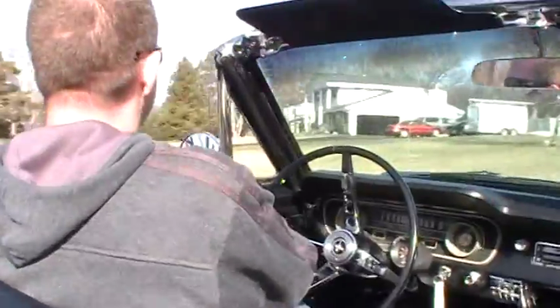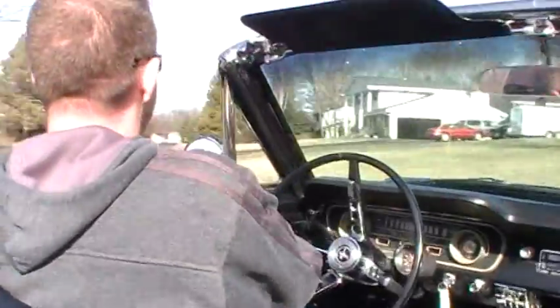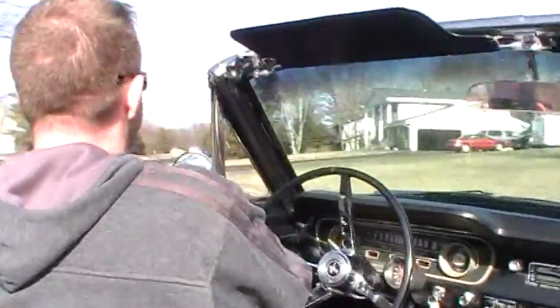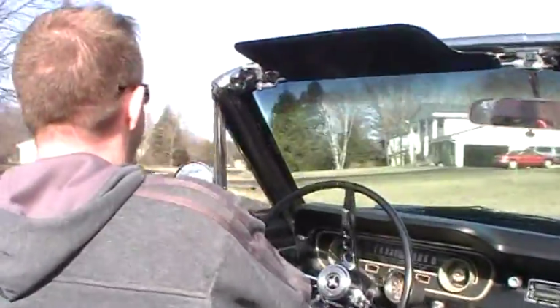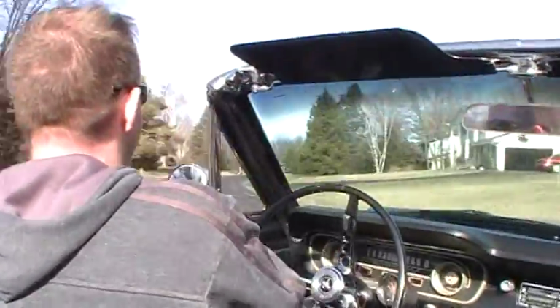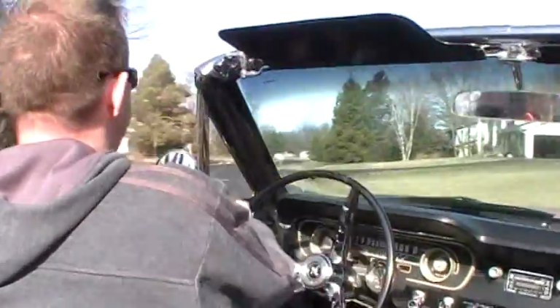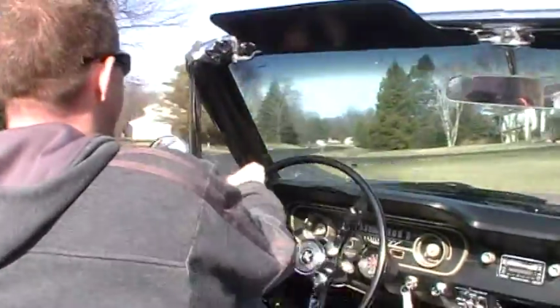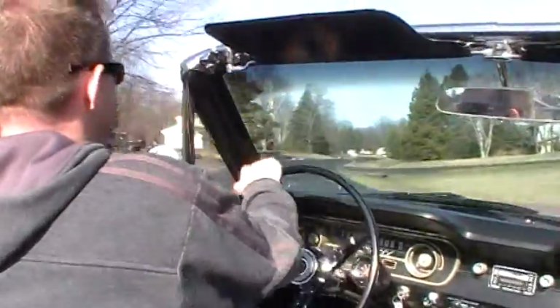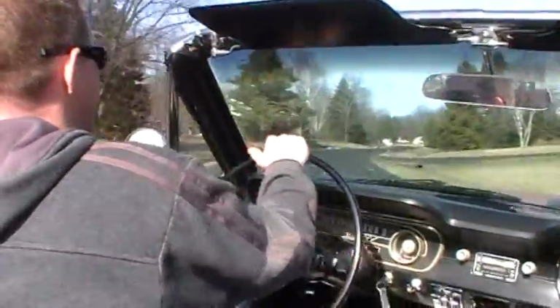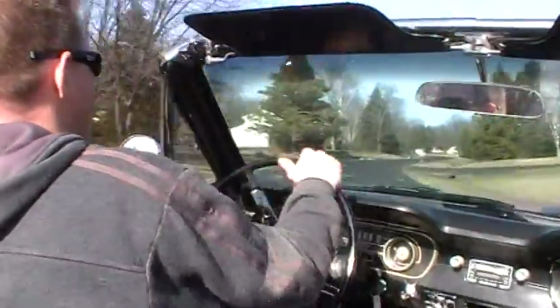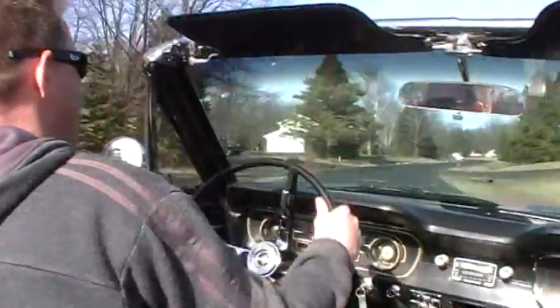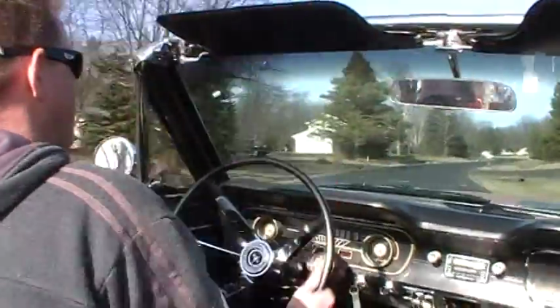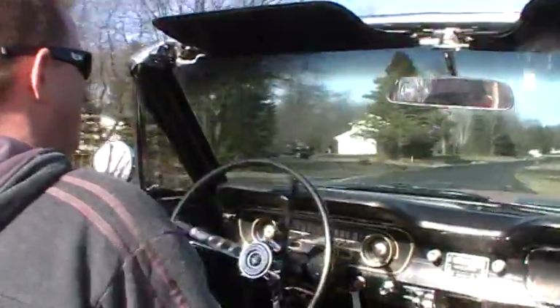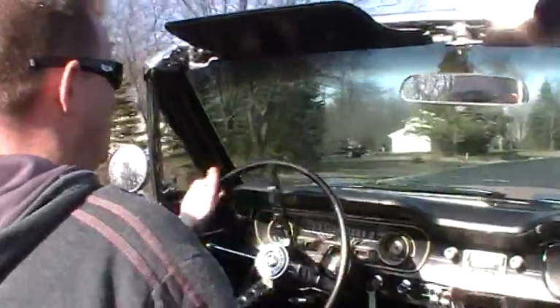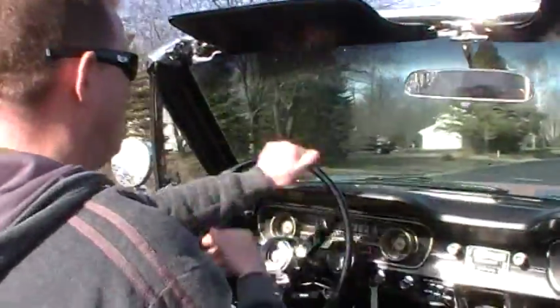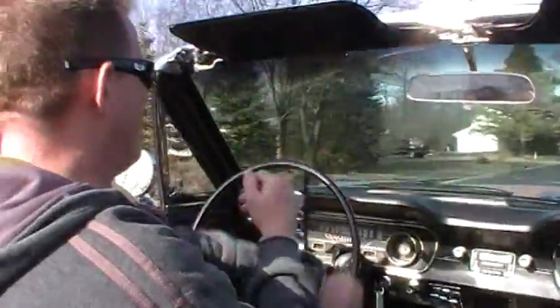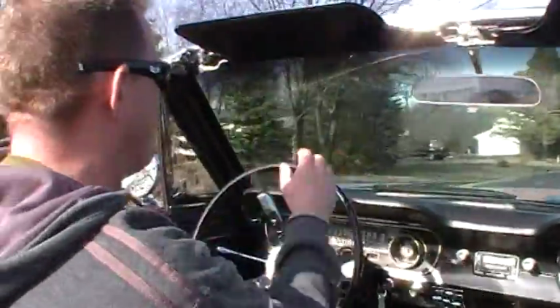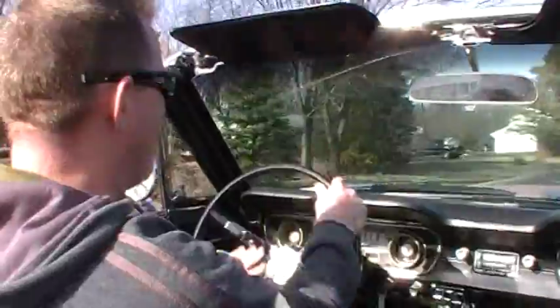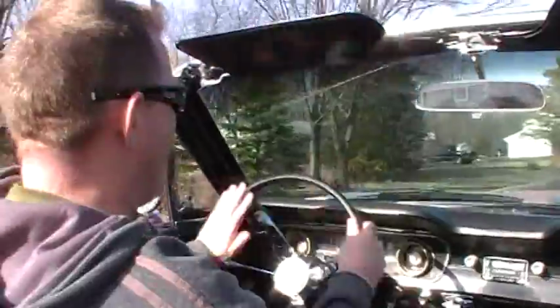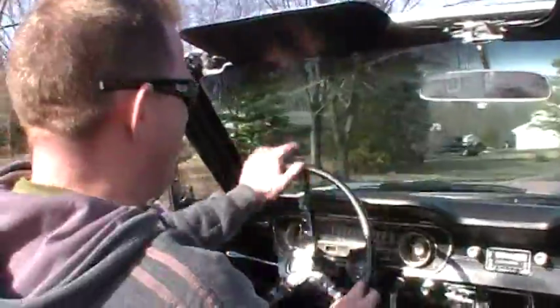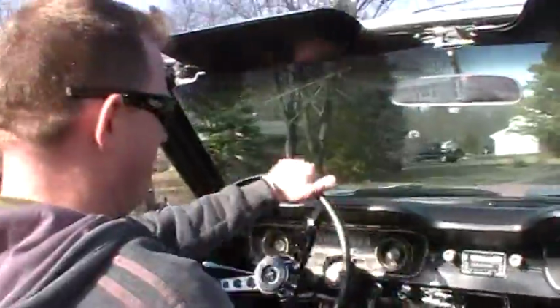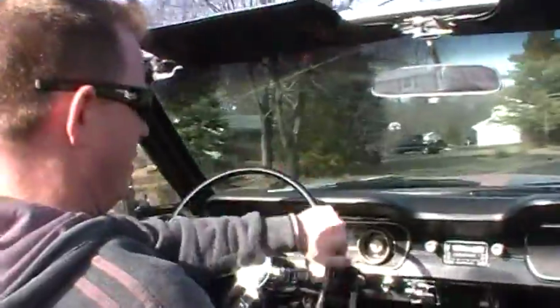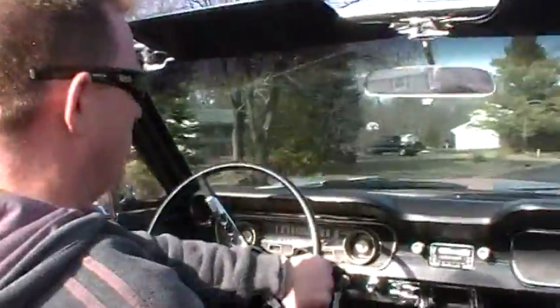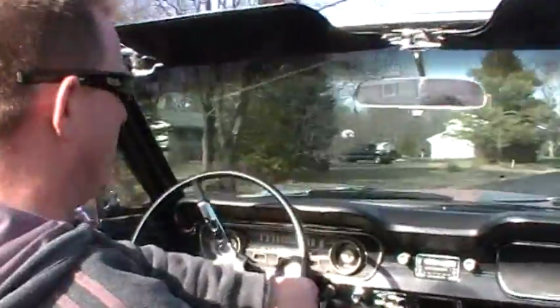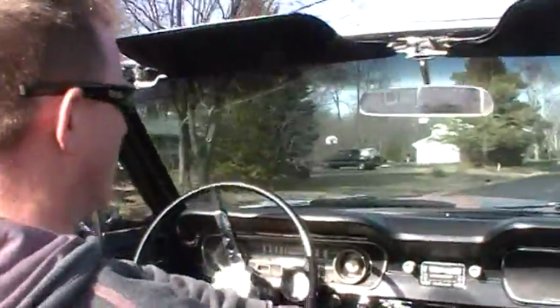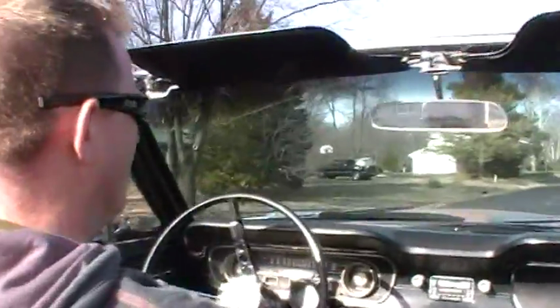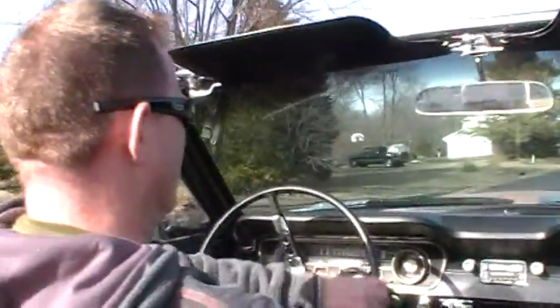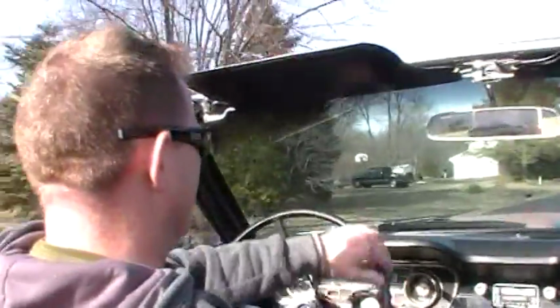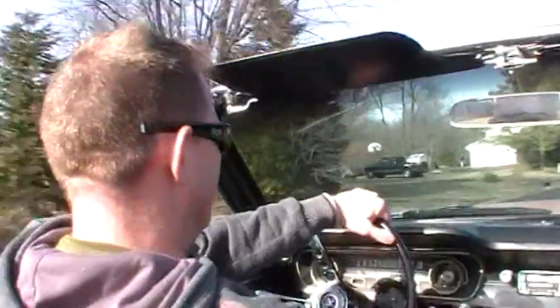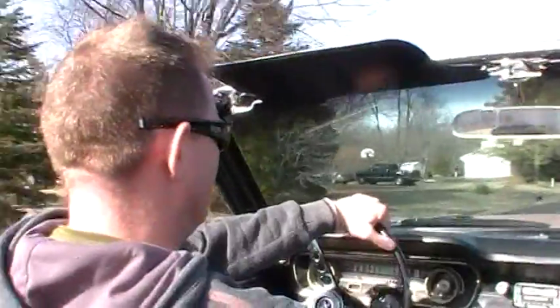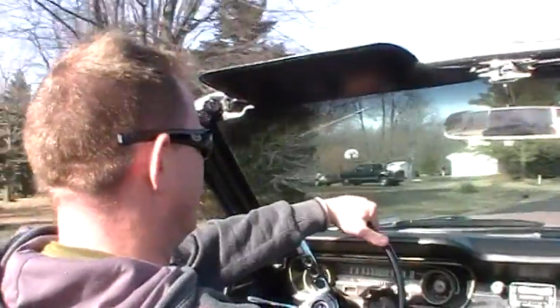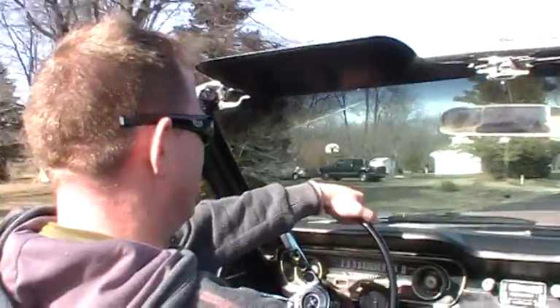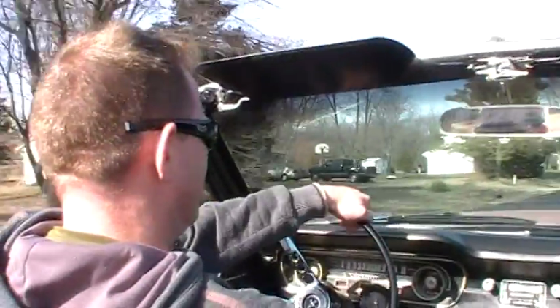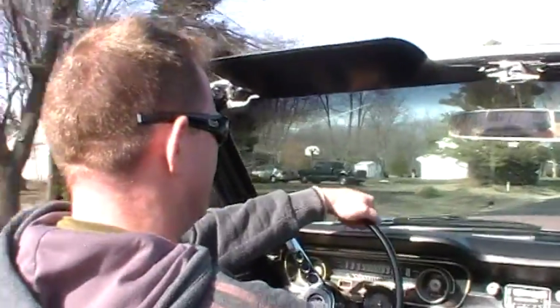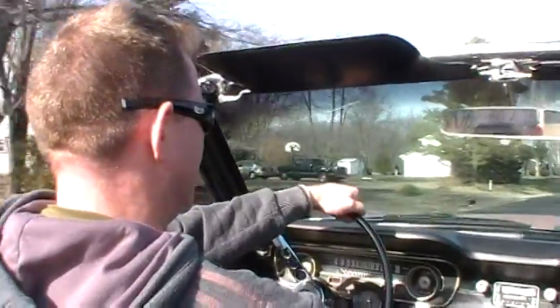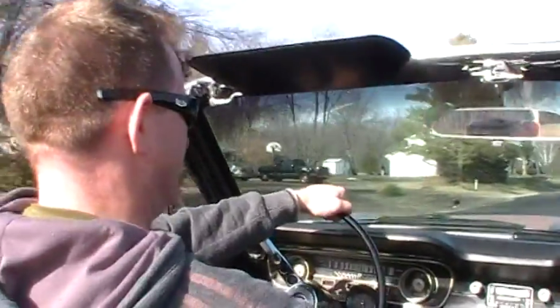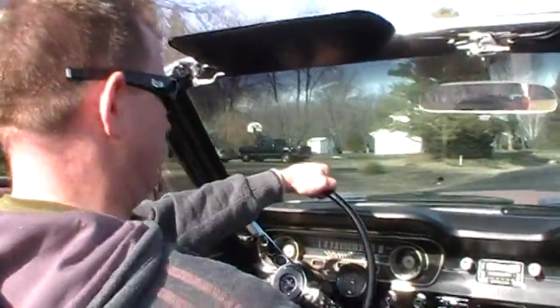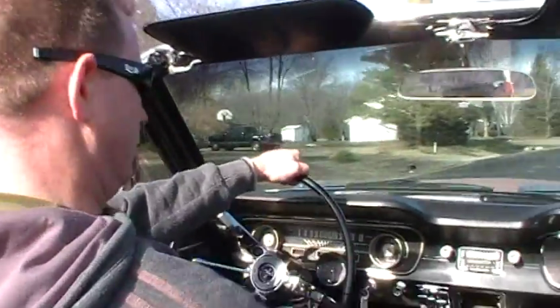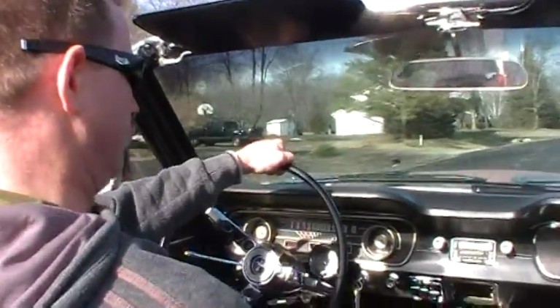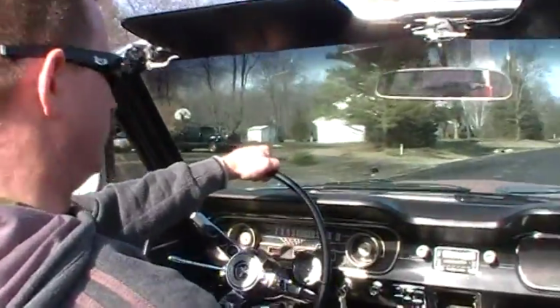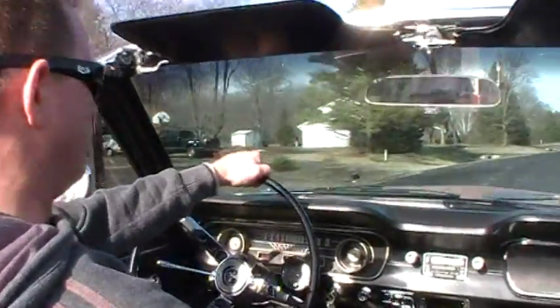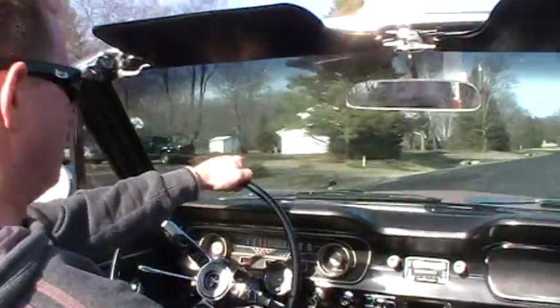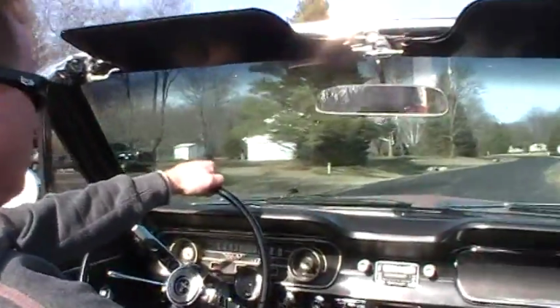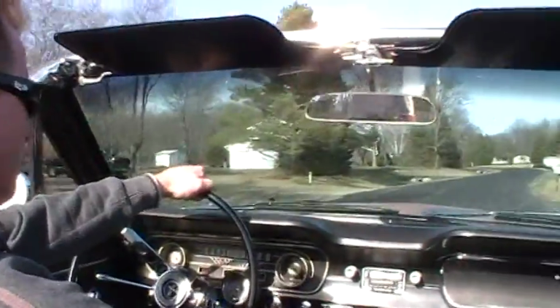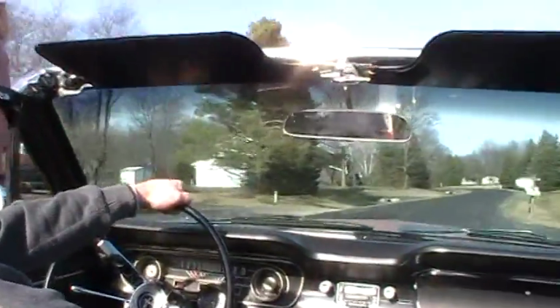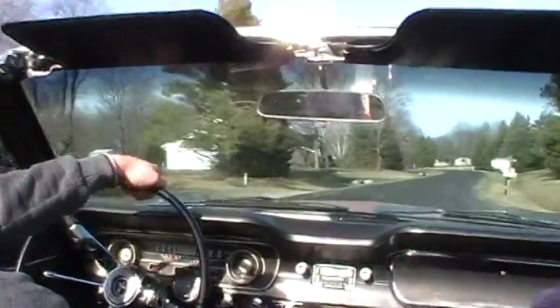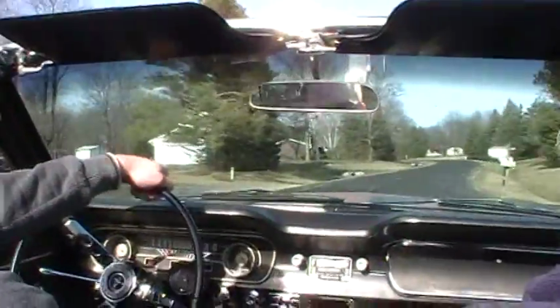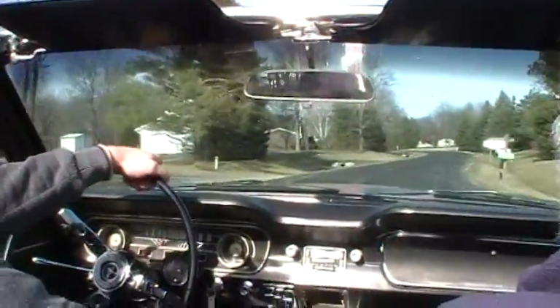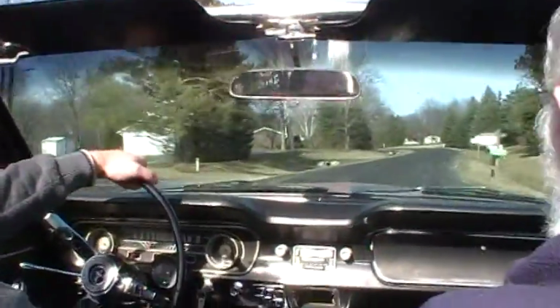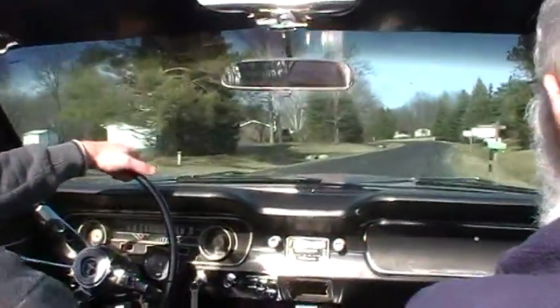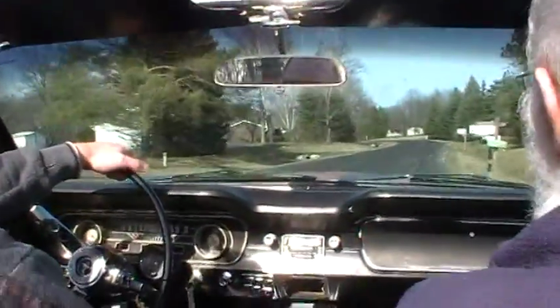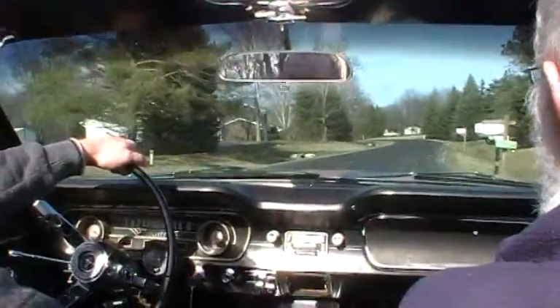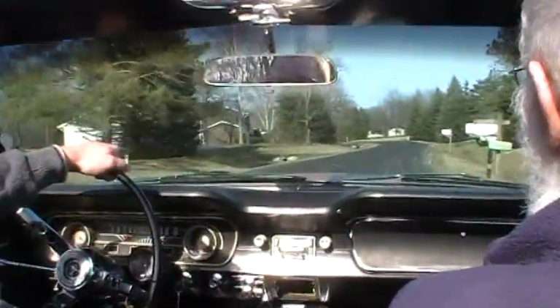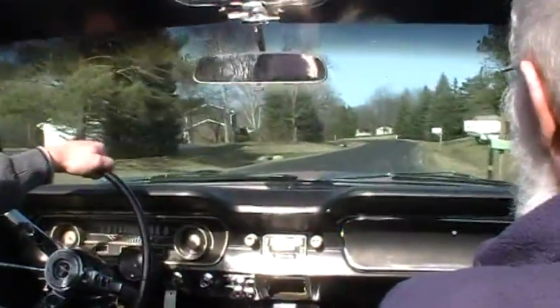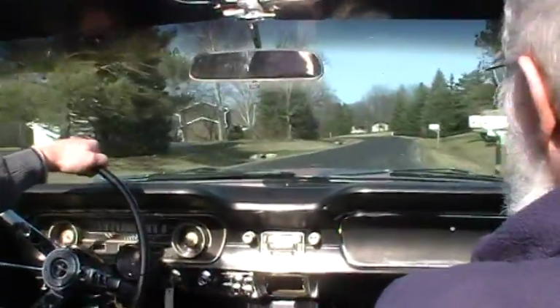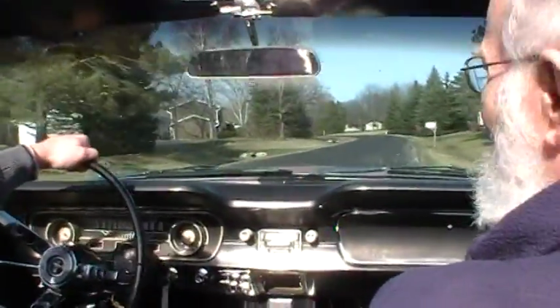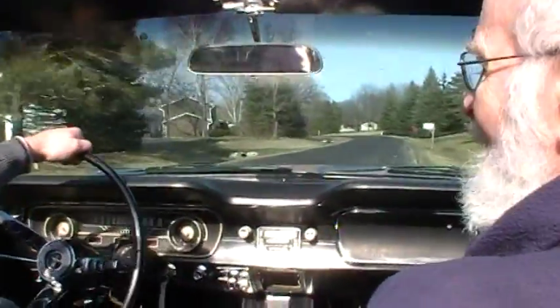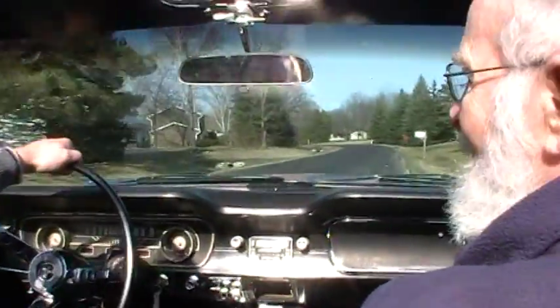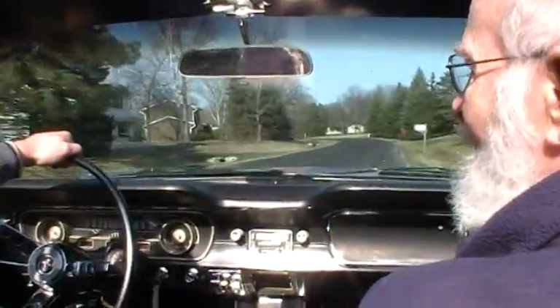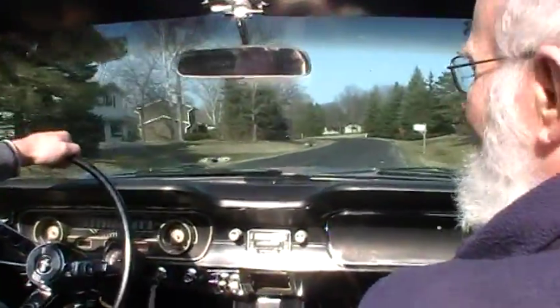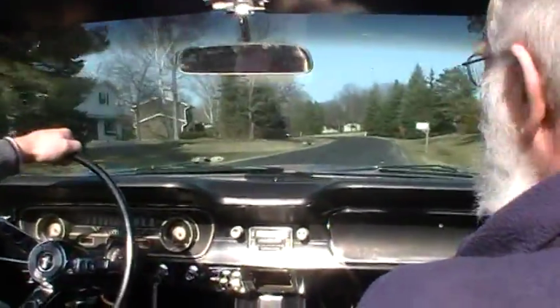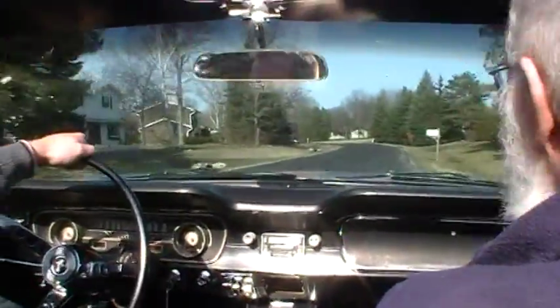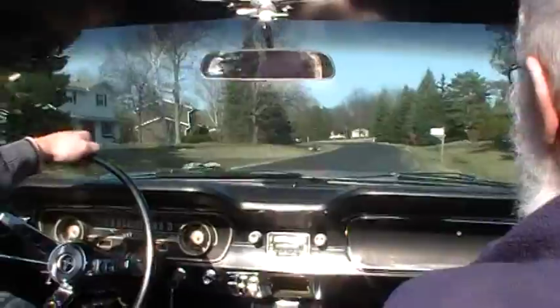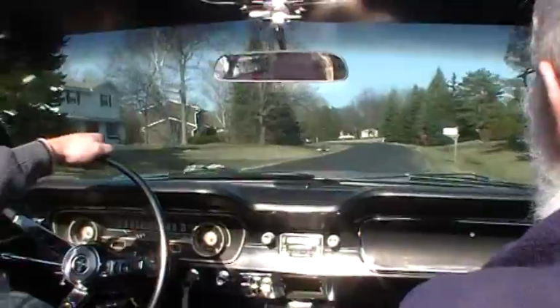New driver — Brian's driving now. There's second gear. It's cool.